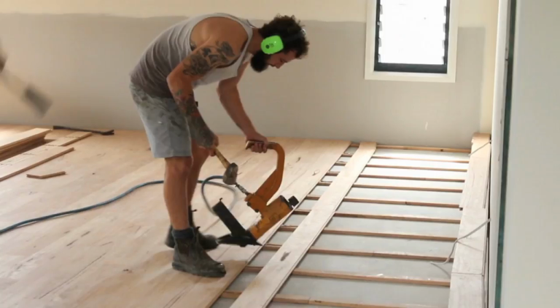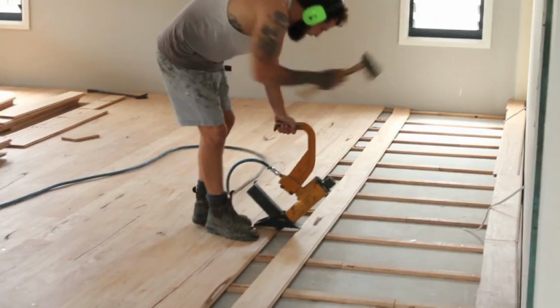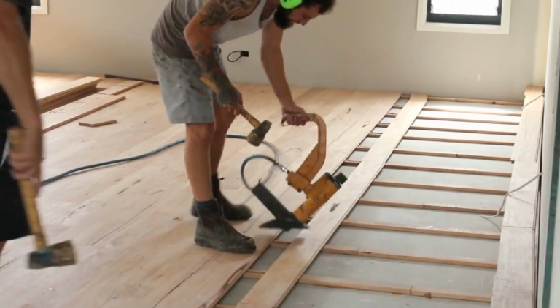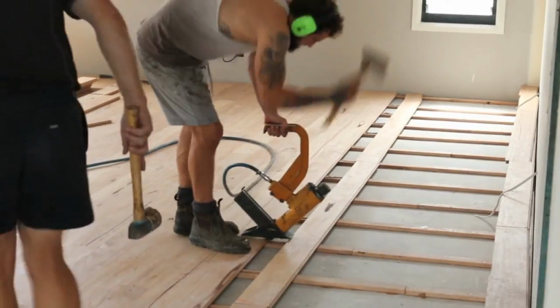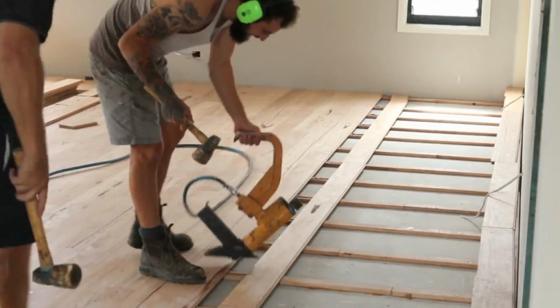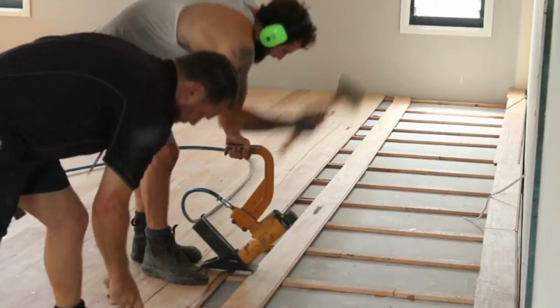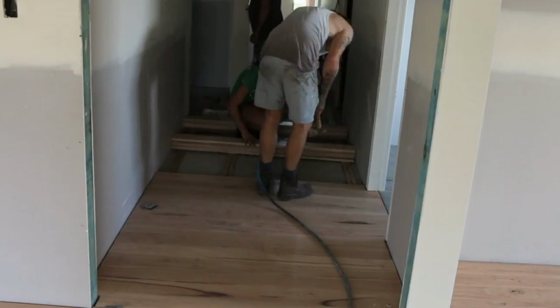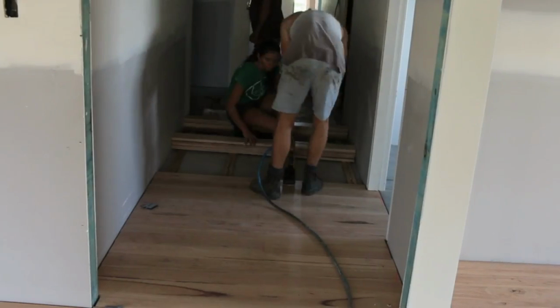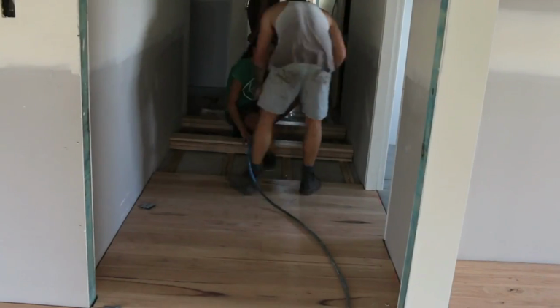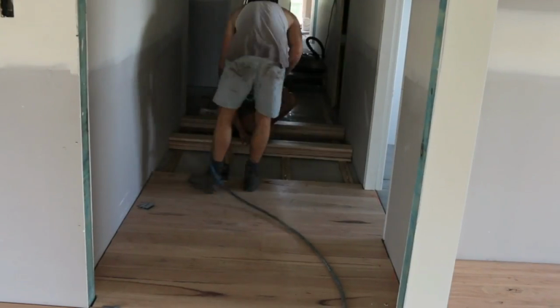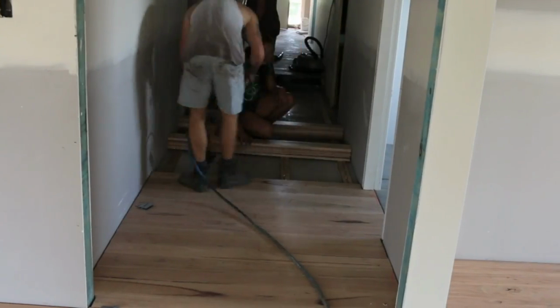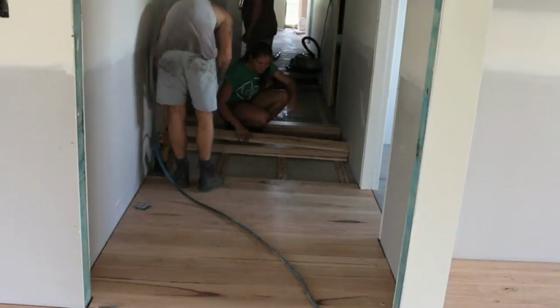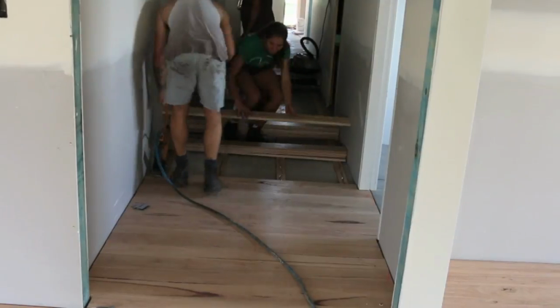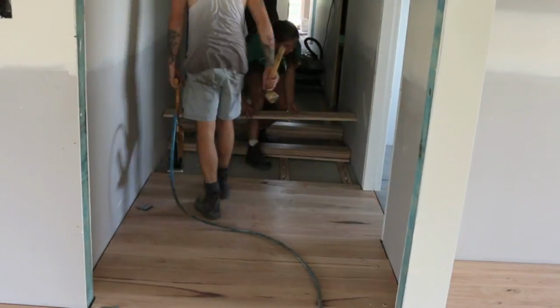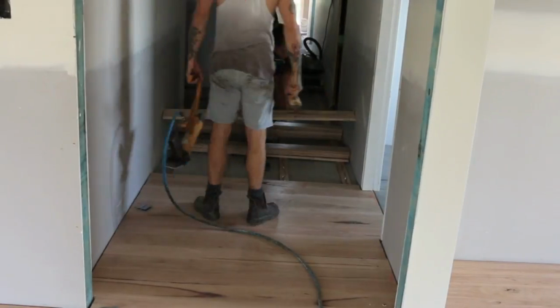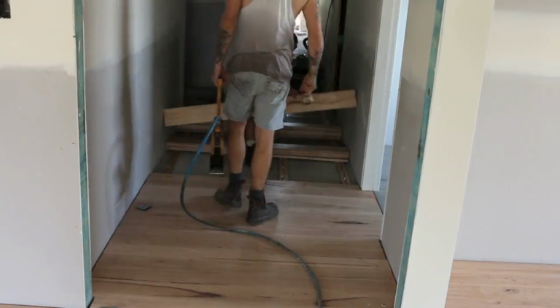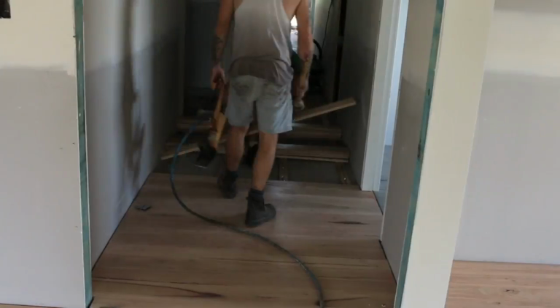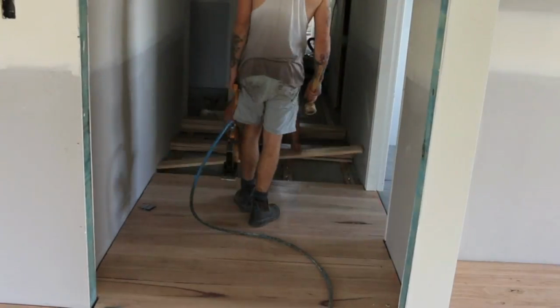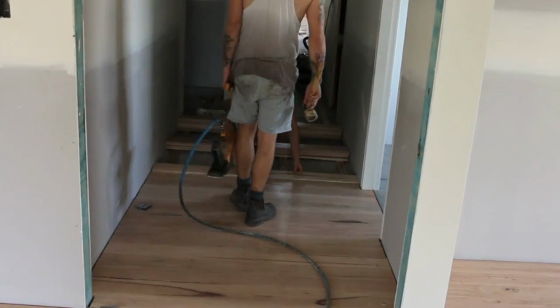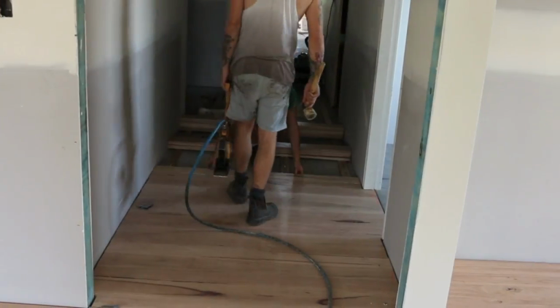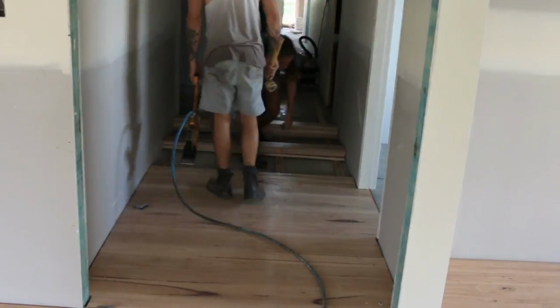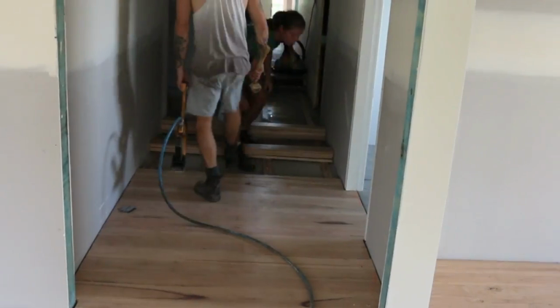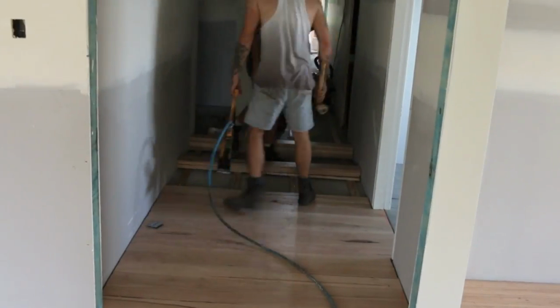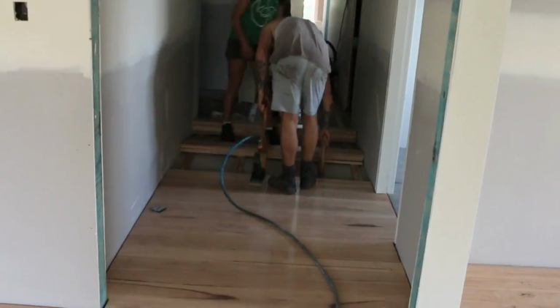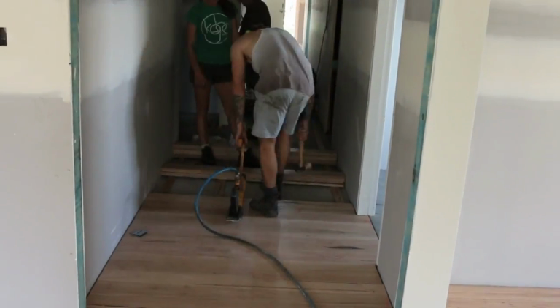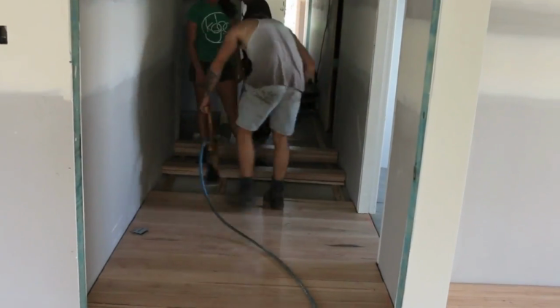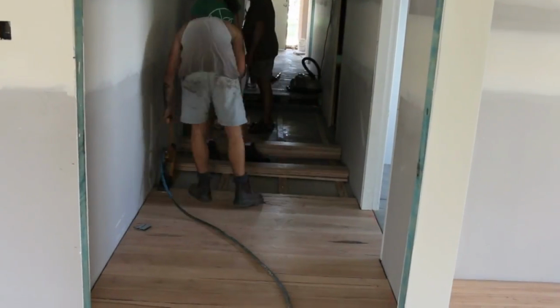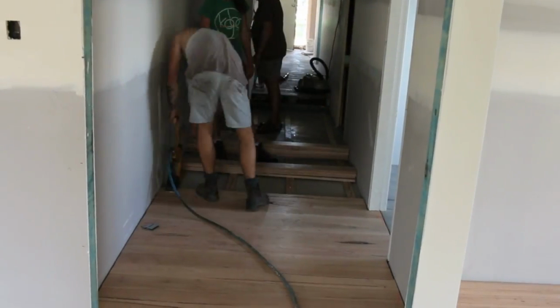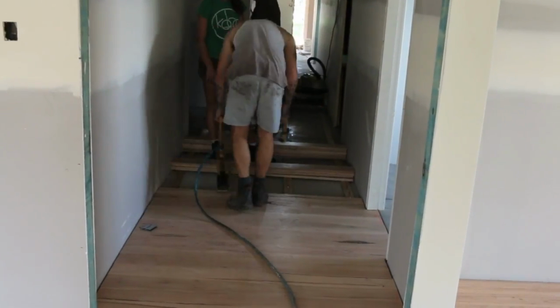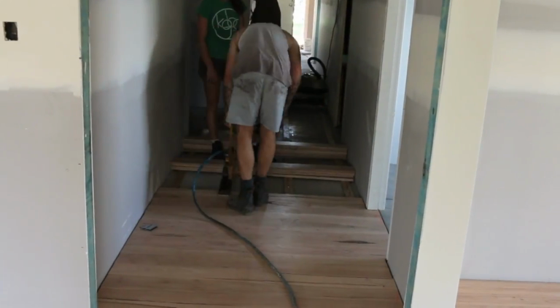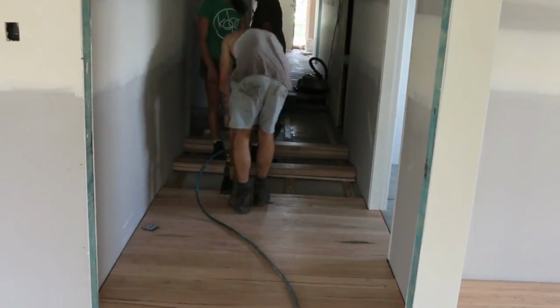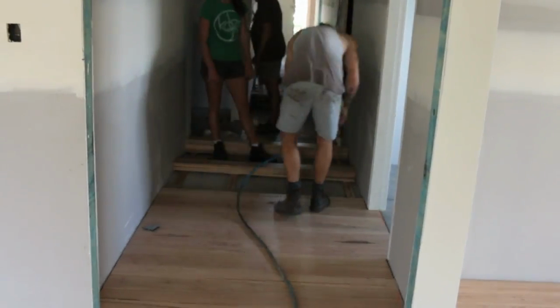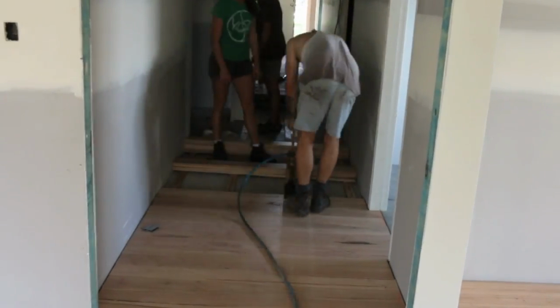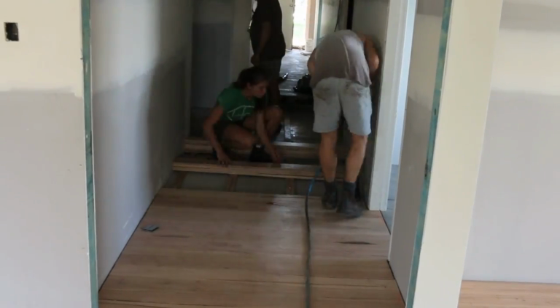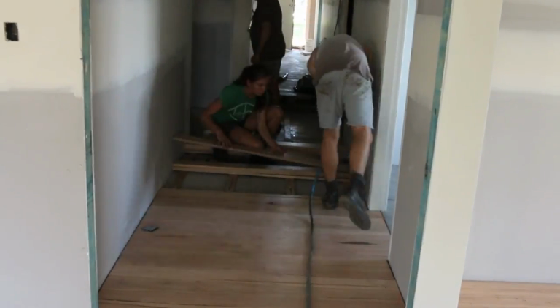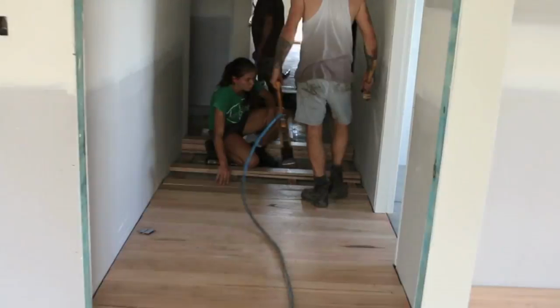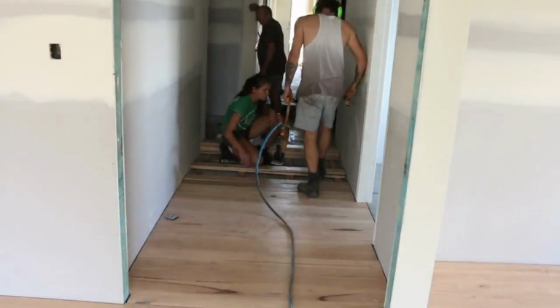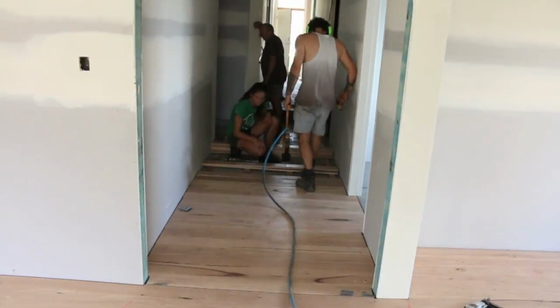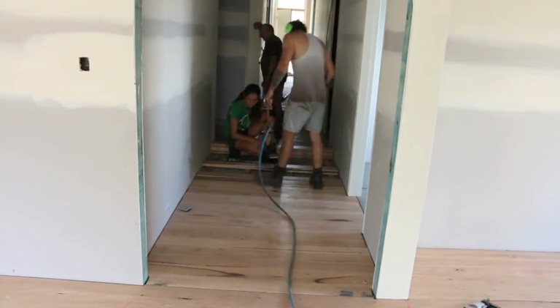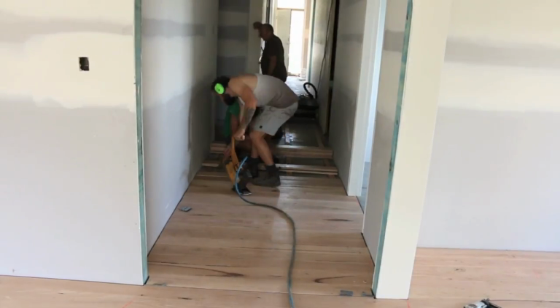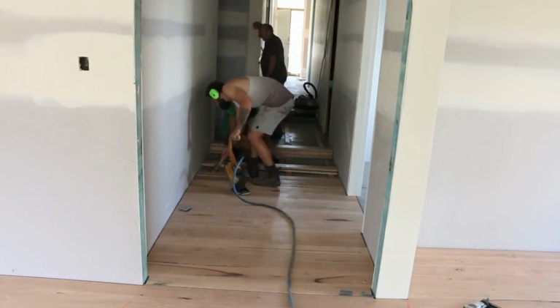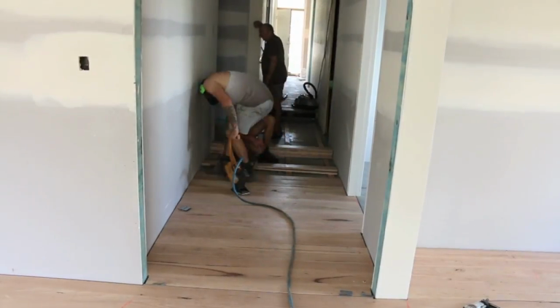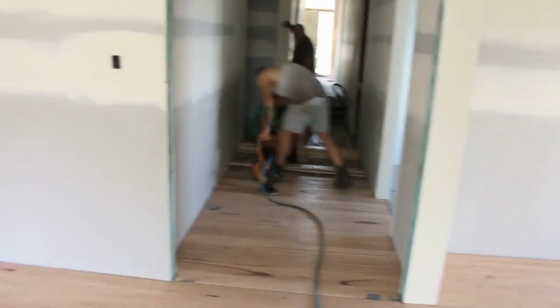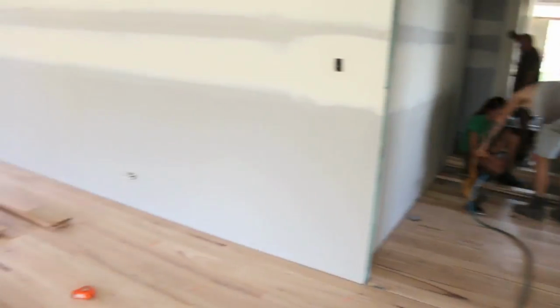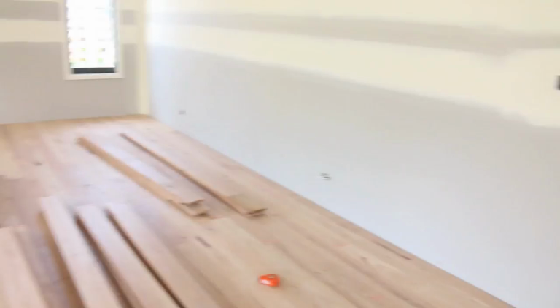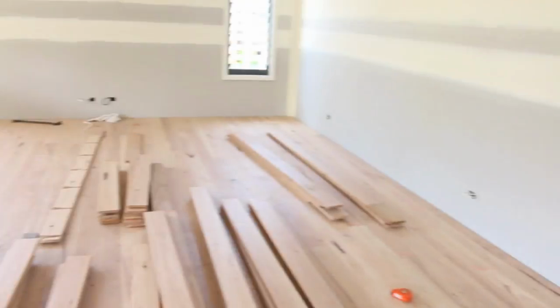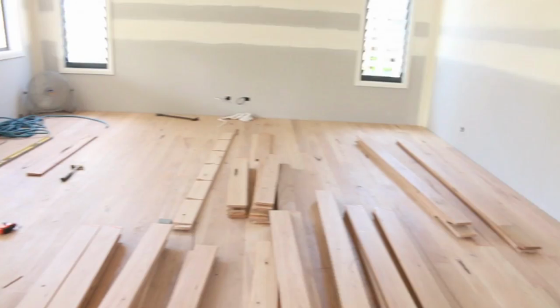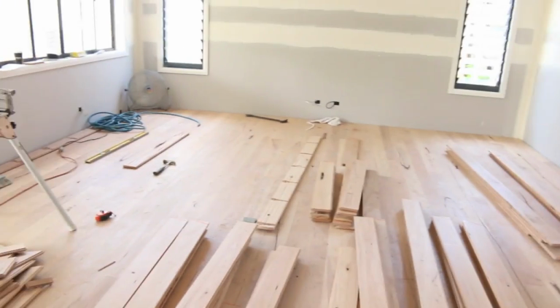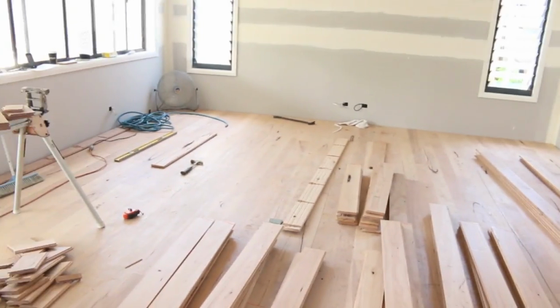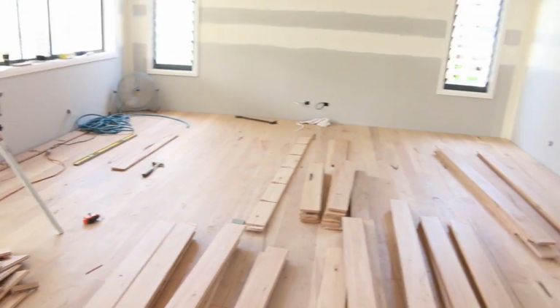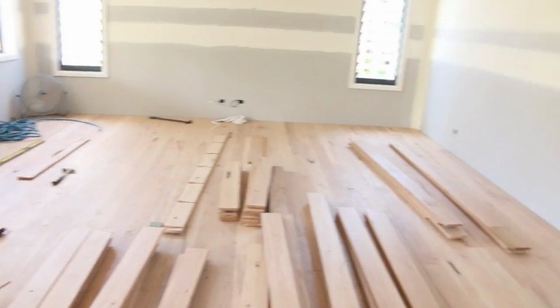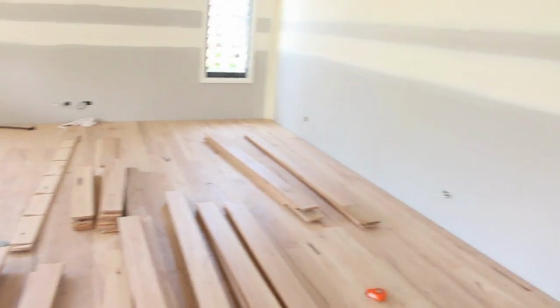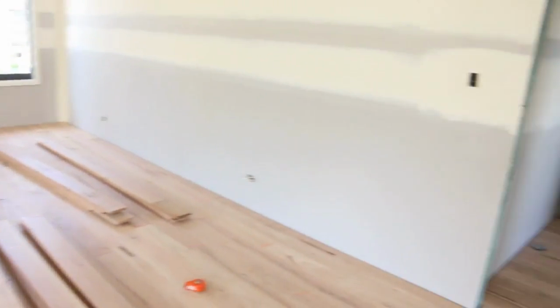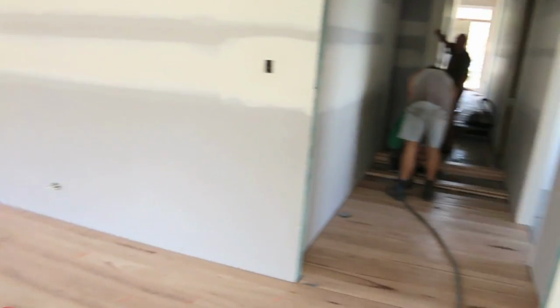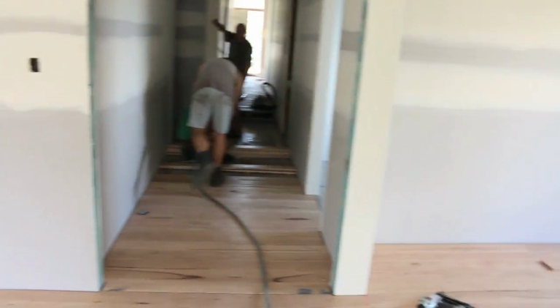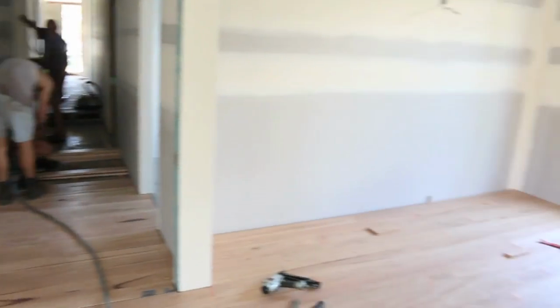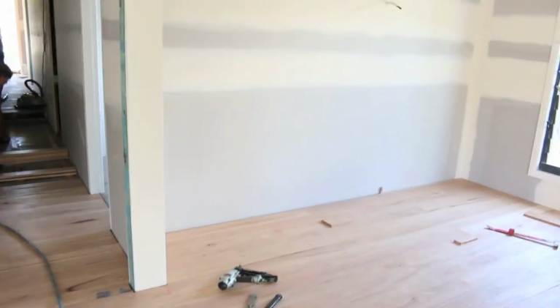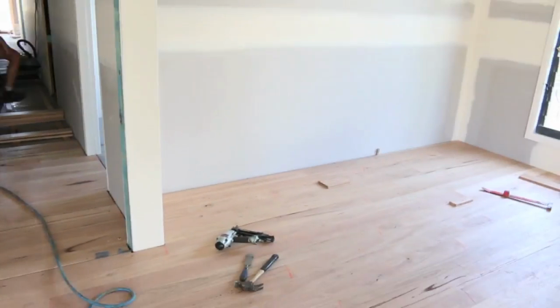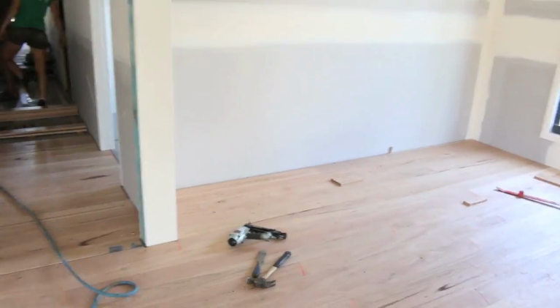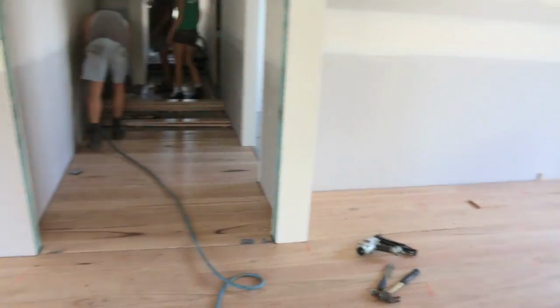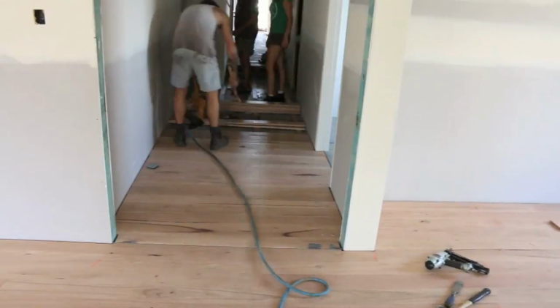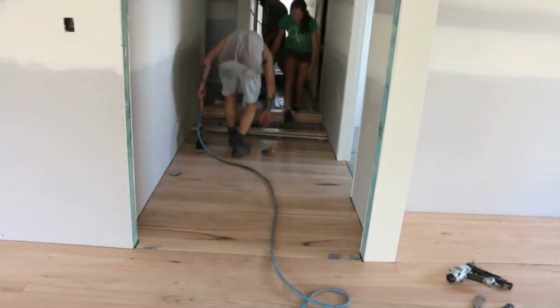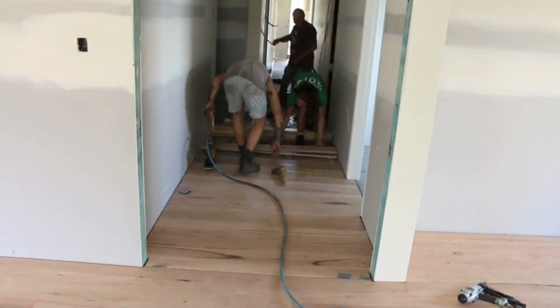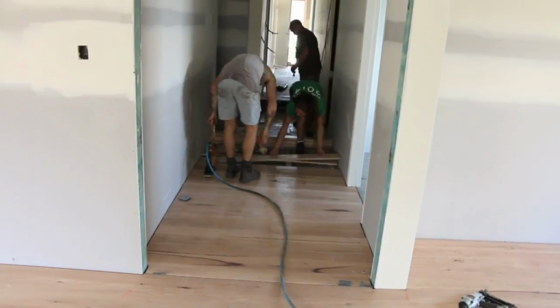And the guys are just finishing off here with the hallway — got a bedroom to go and we are done. Love it.